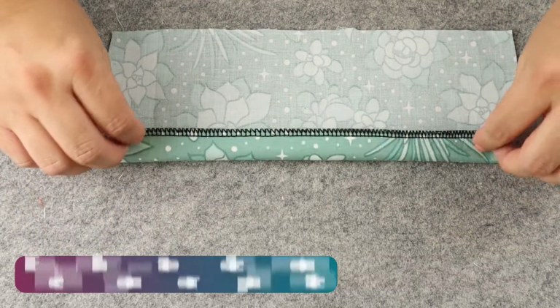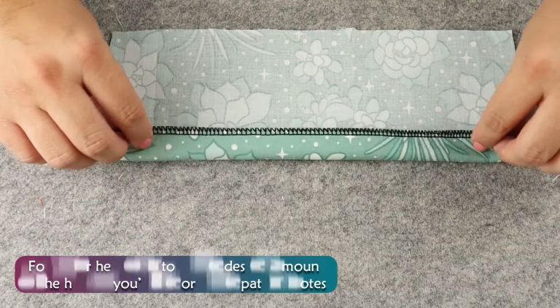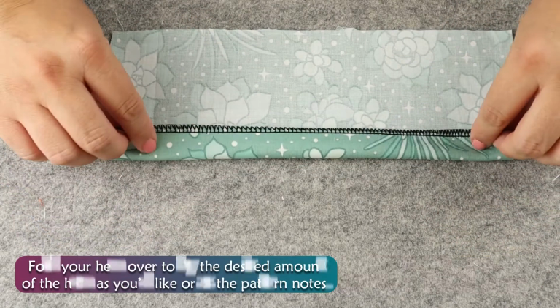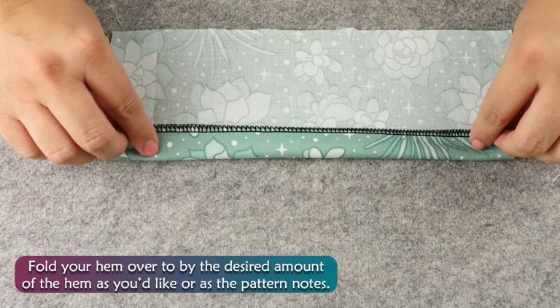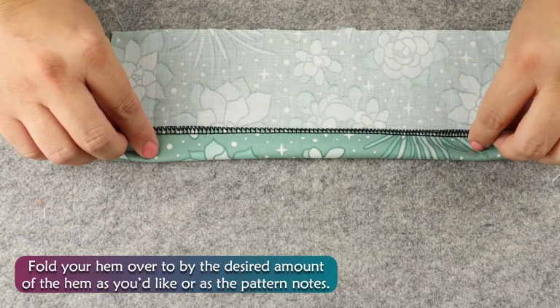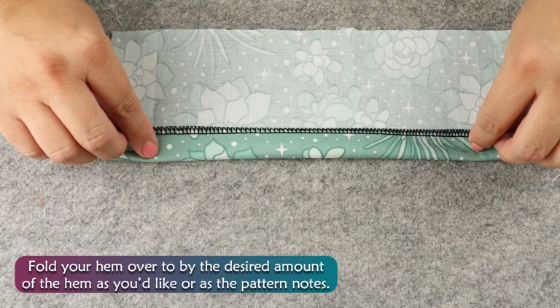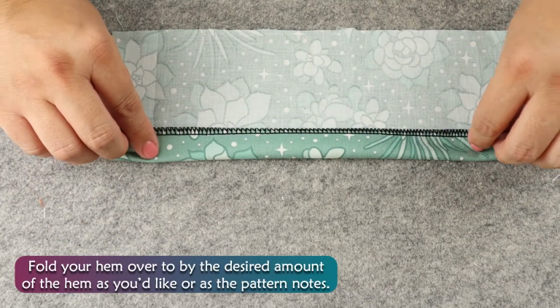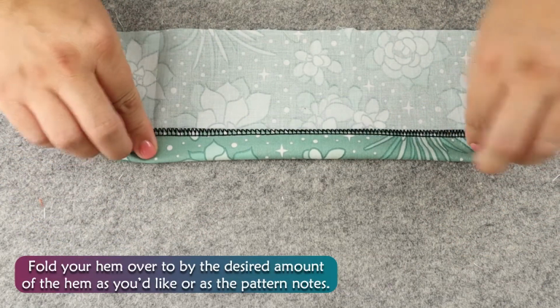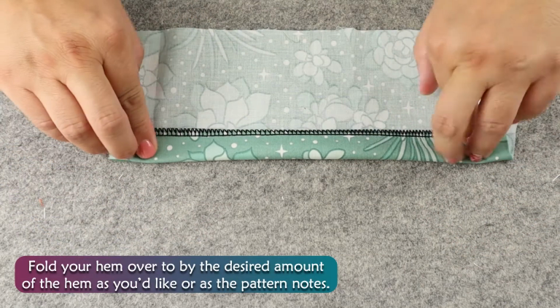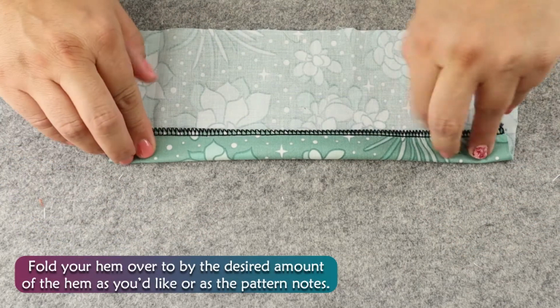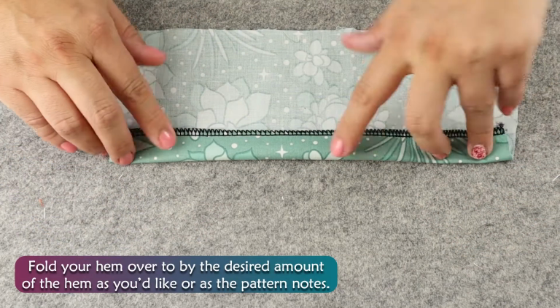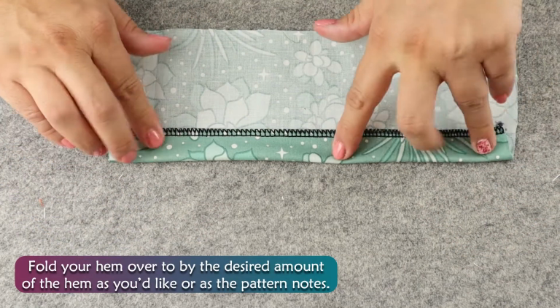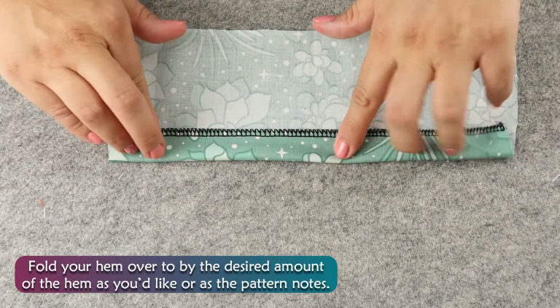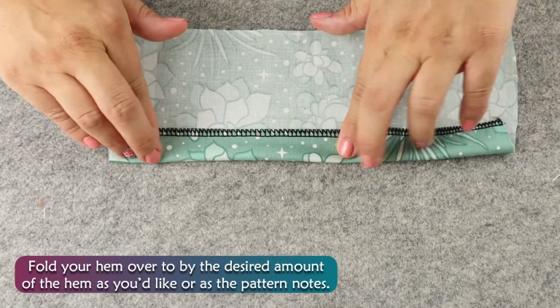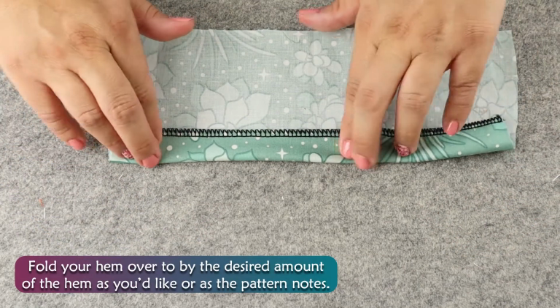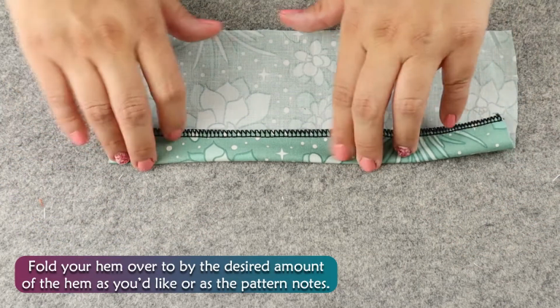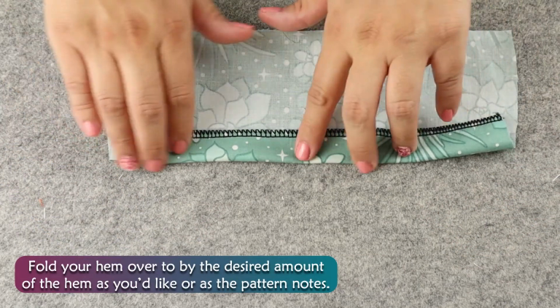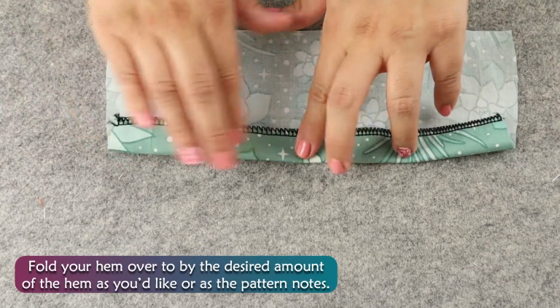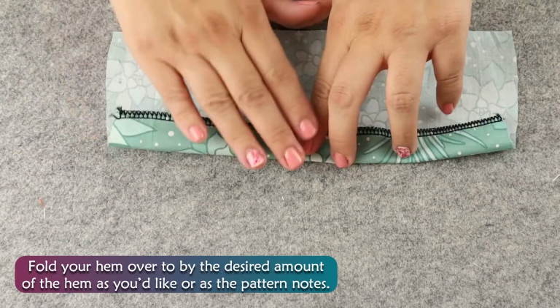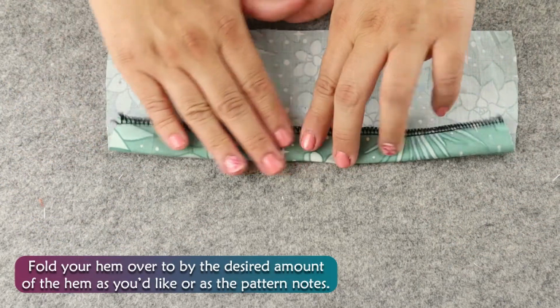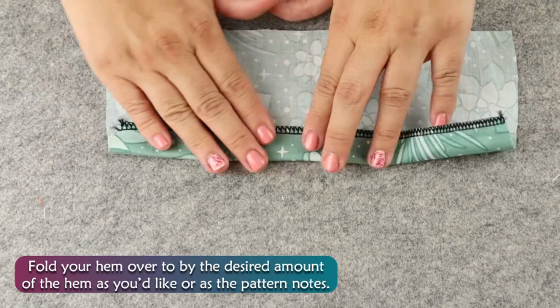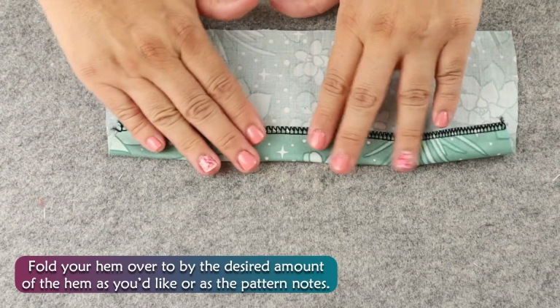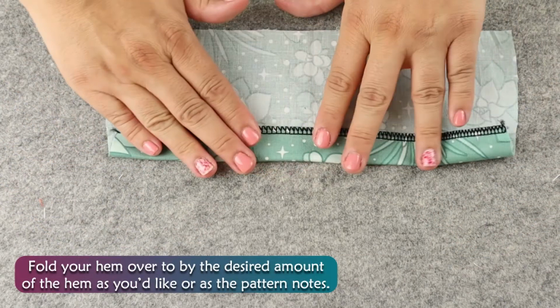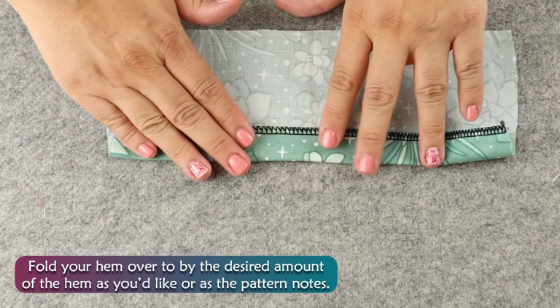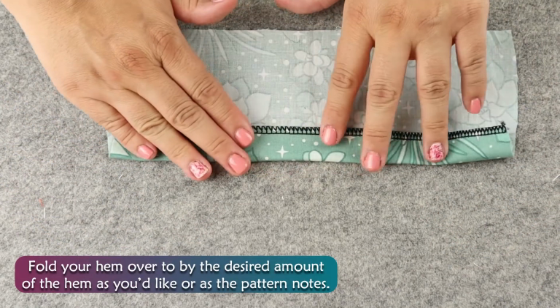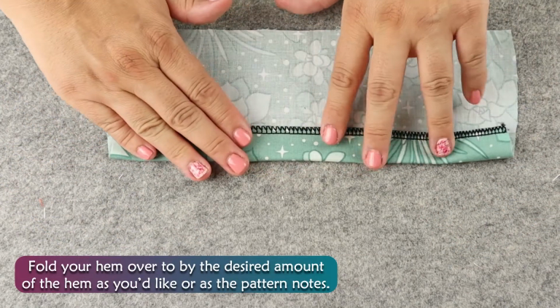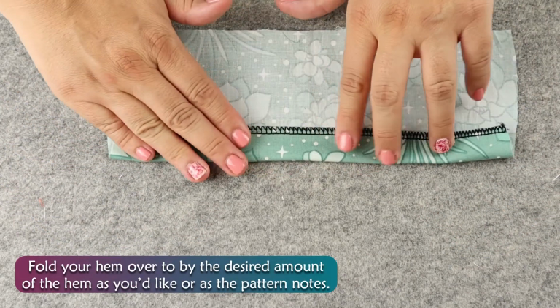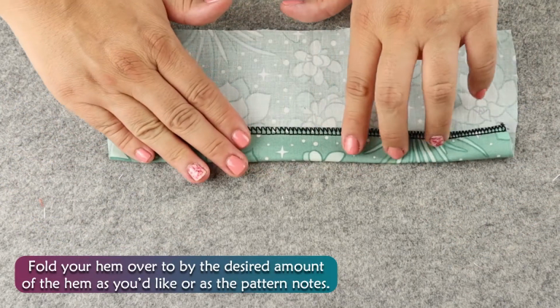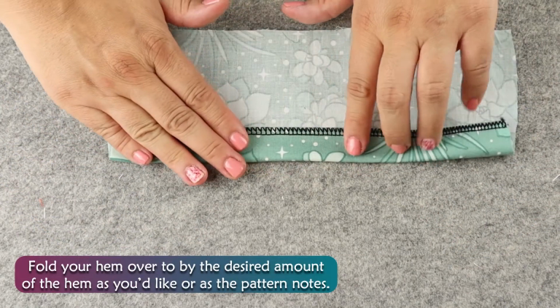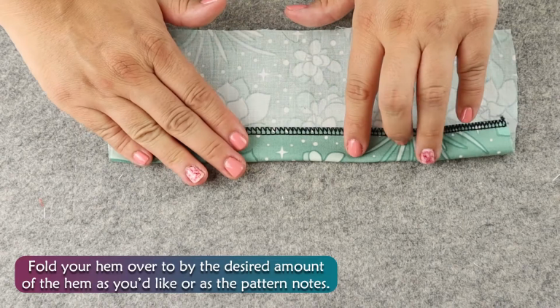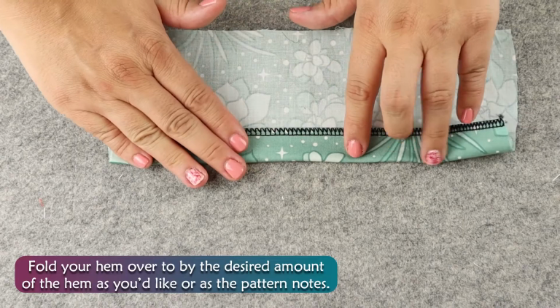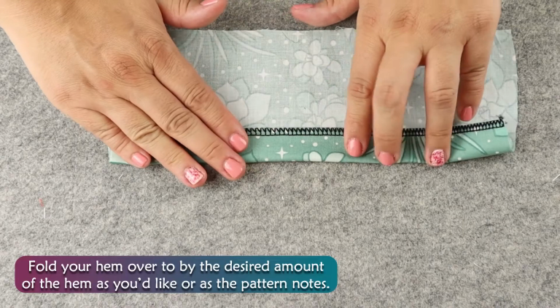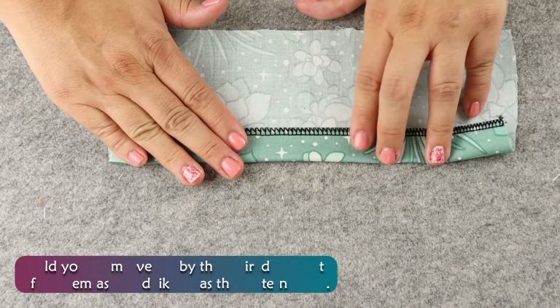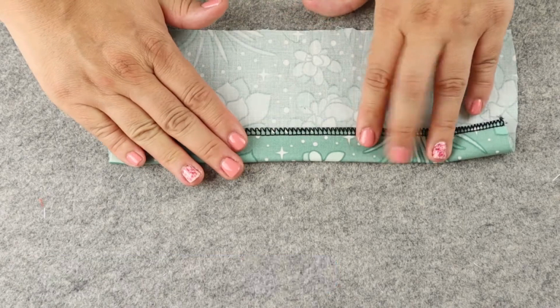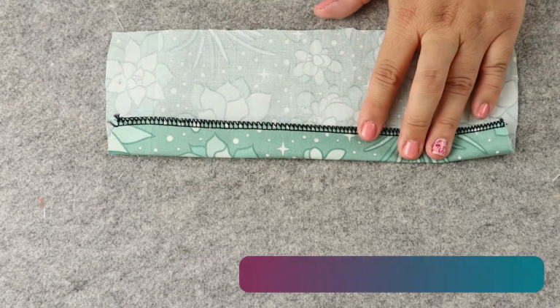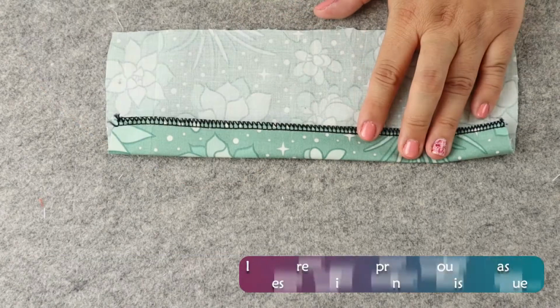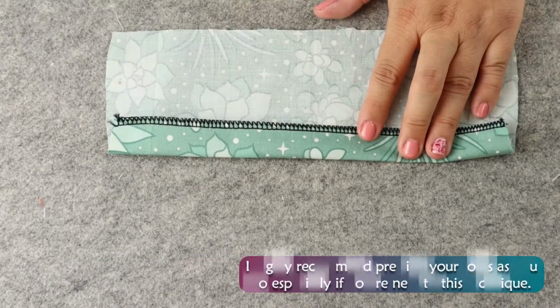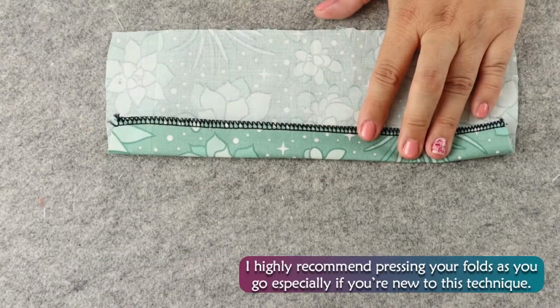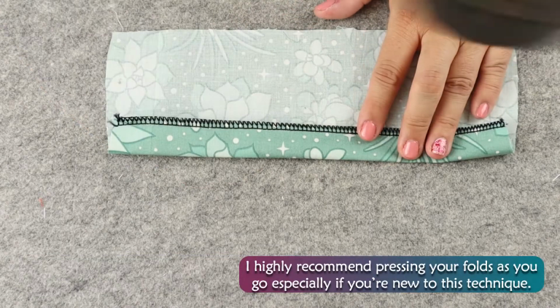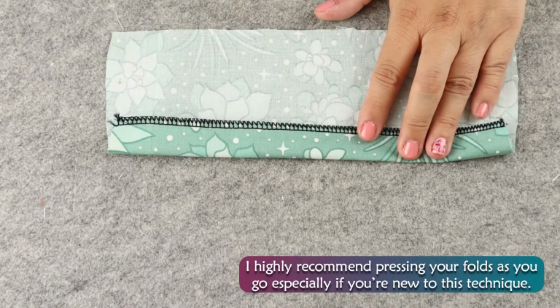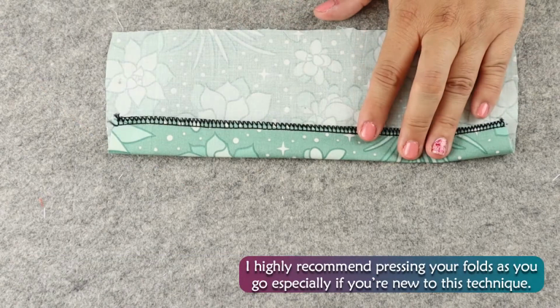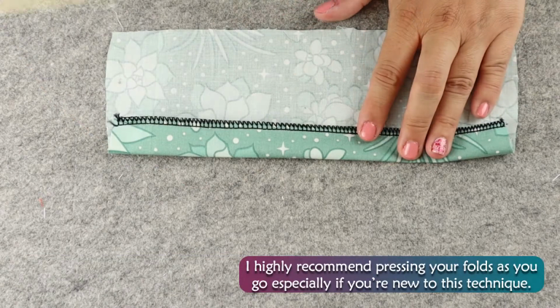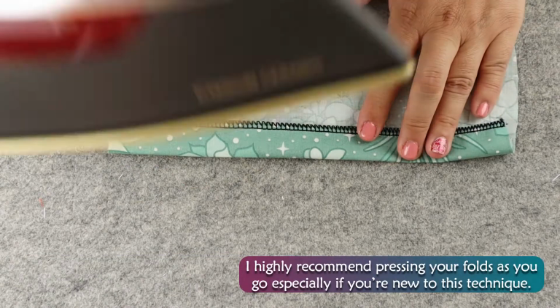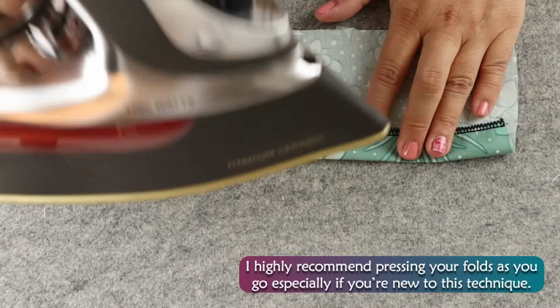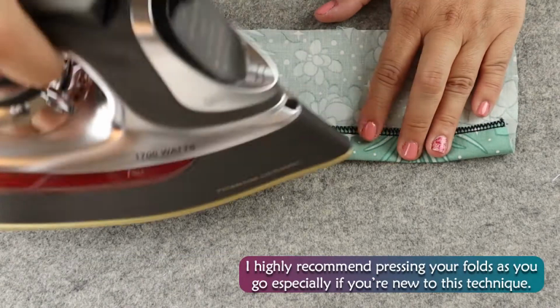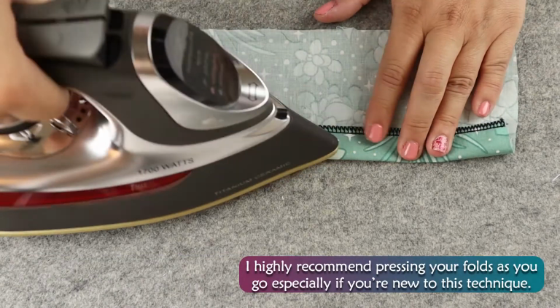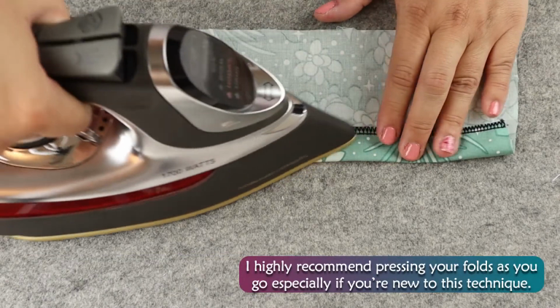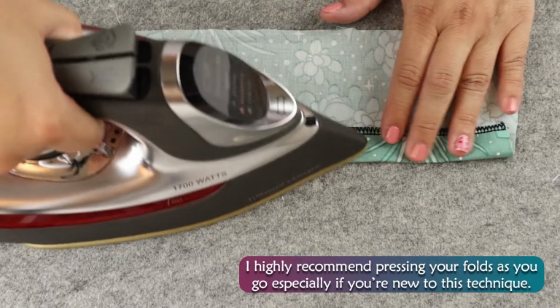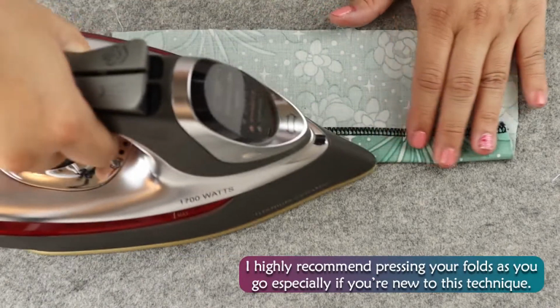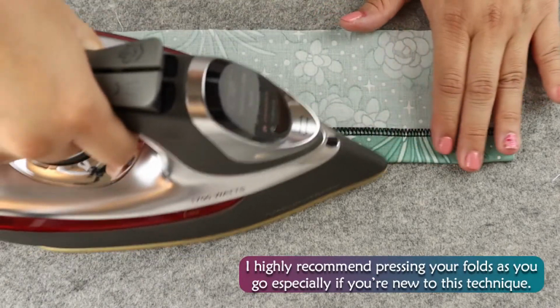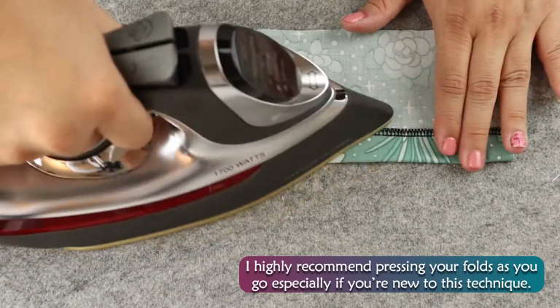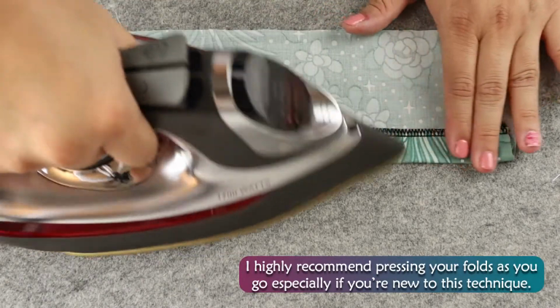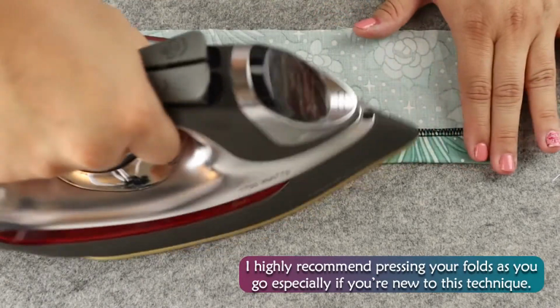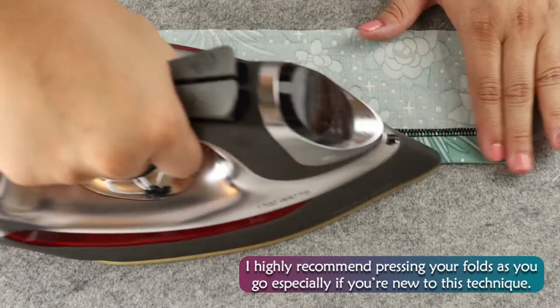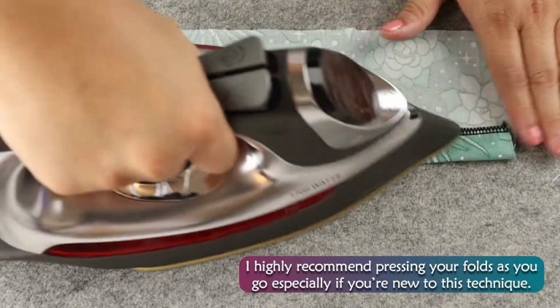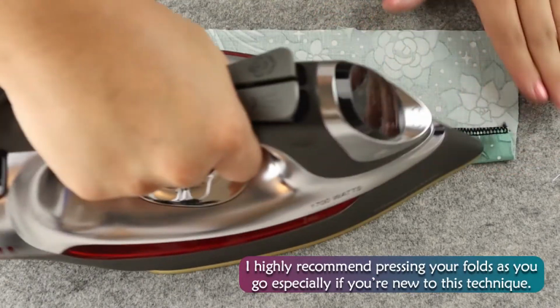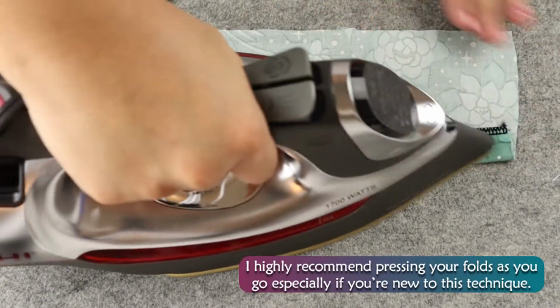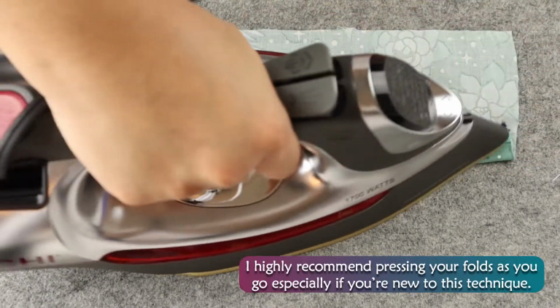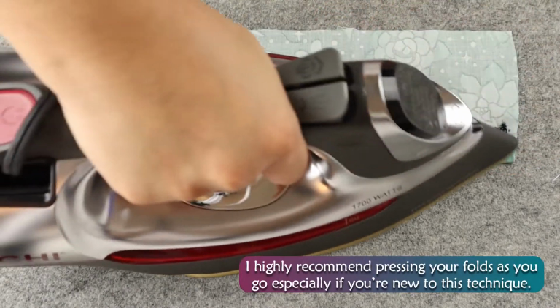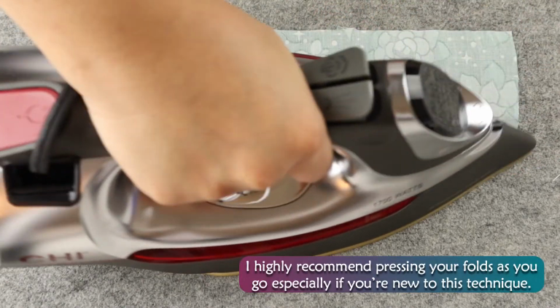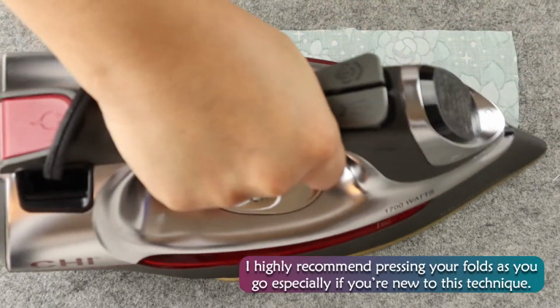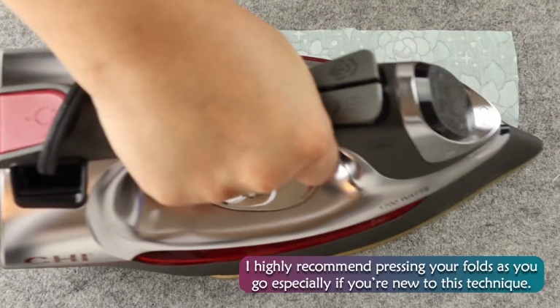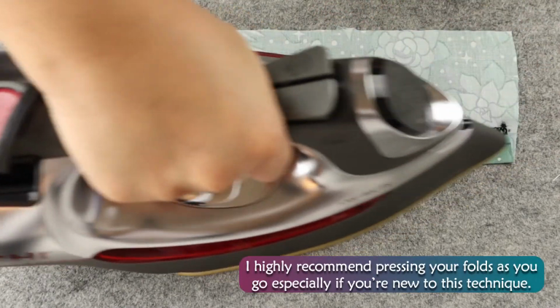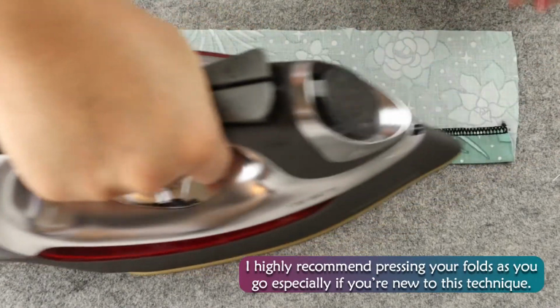Fold your hem over by the desired amount, or as the pattern notes. I highly recommend pressing your folds as you go, especially if you're new to this technique.